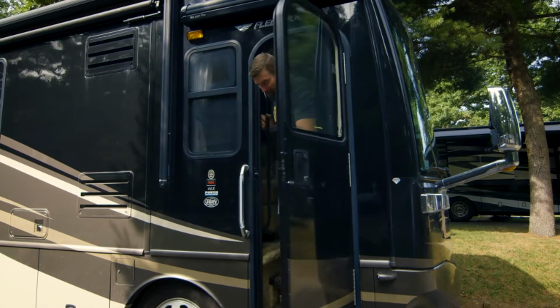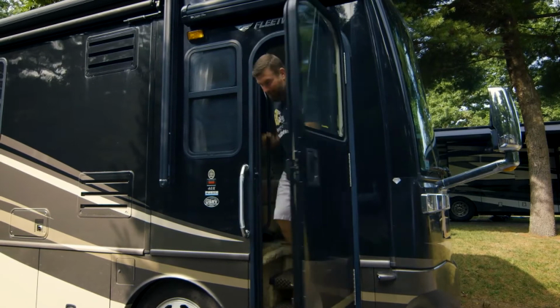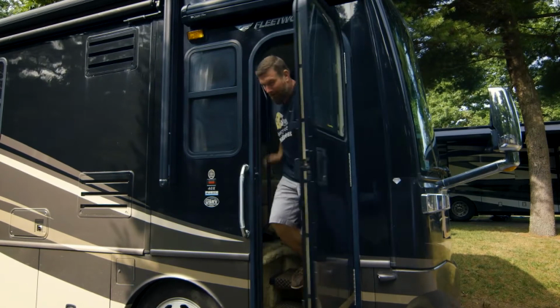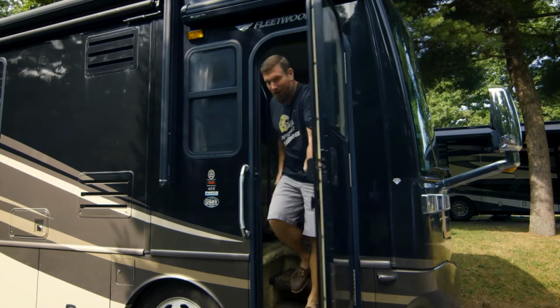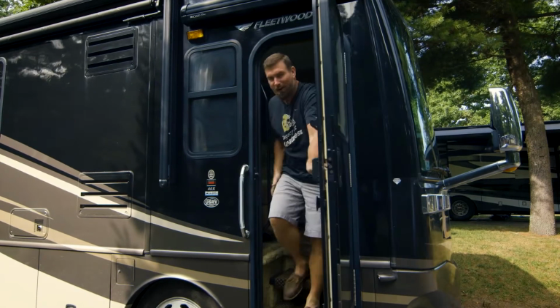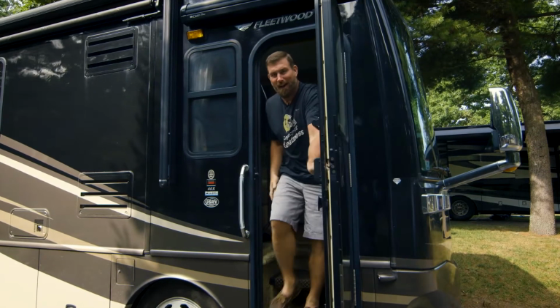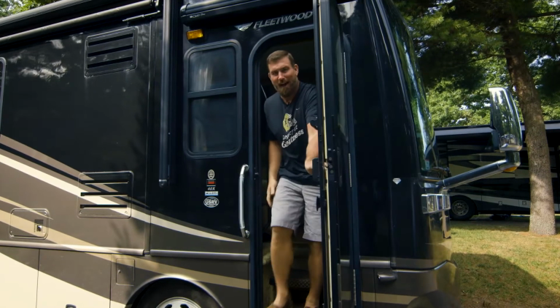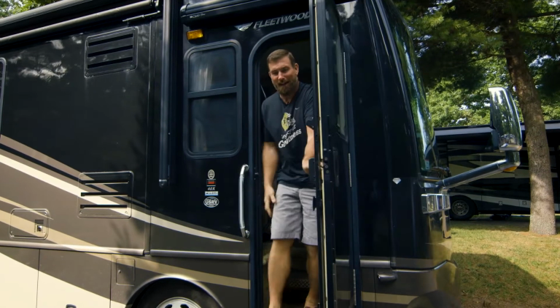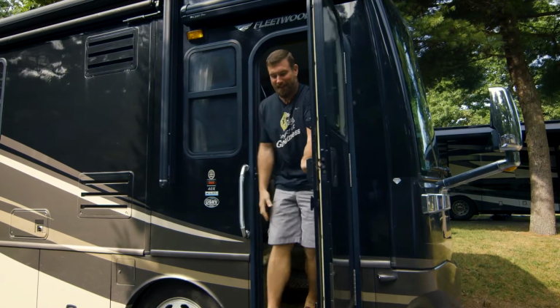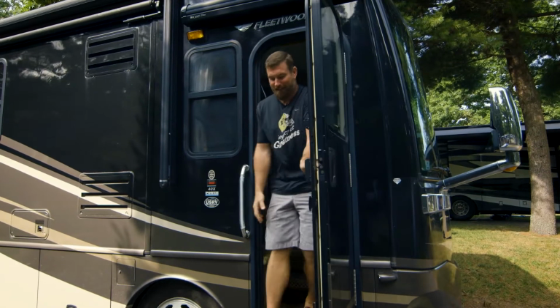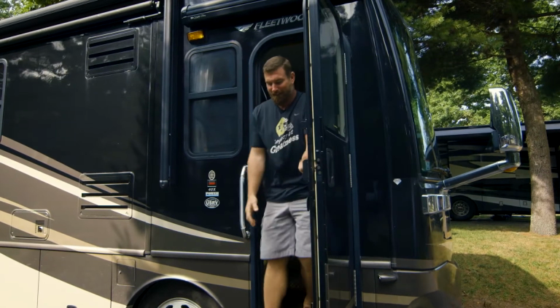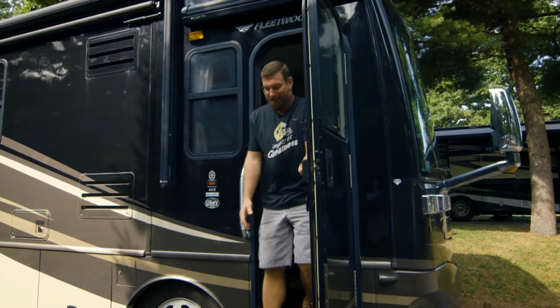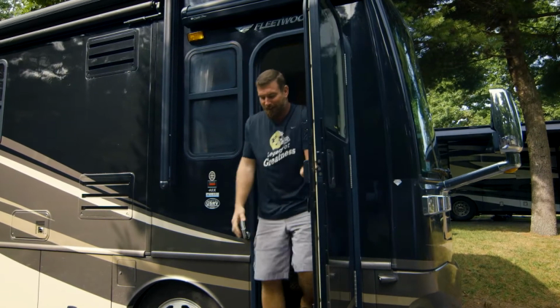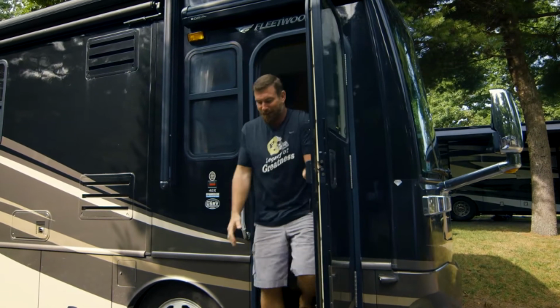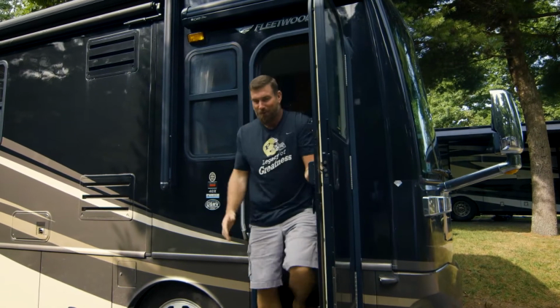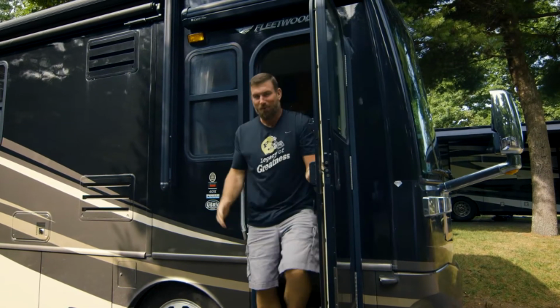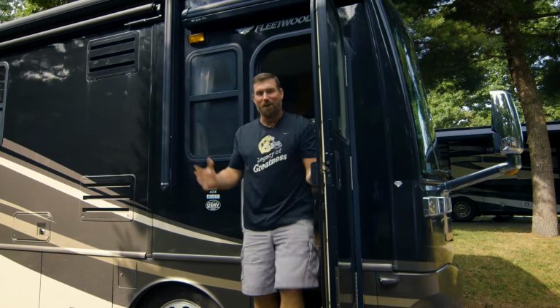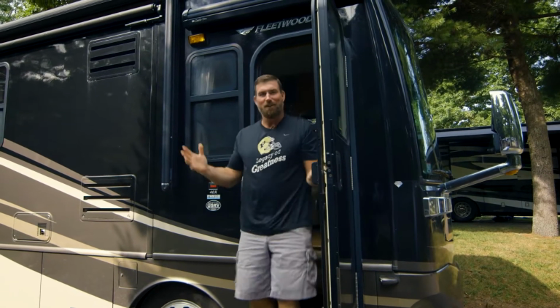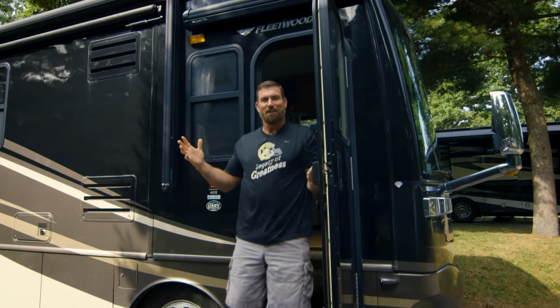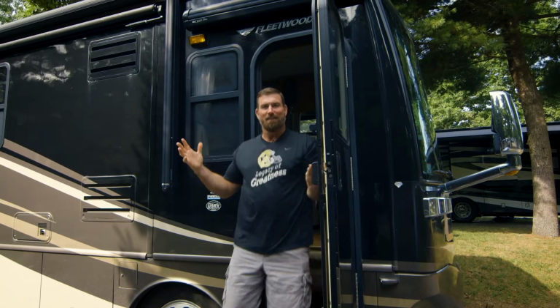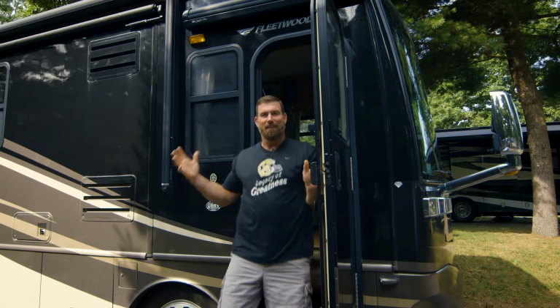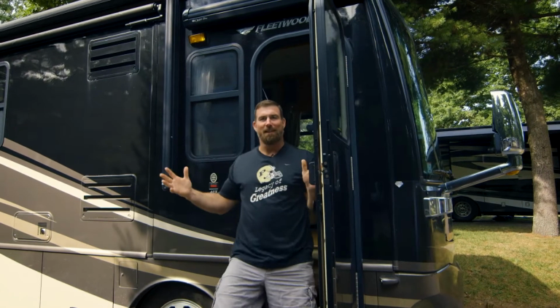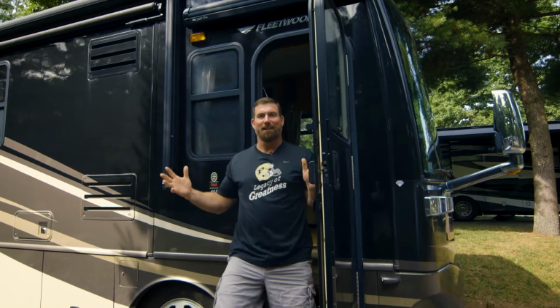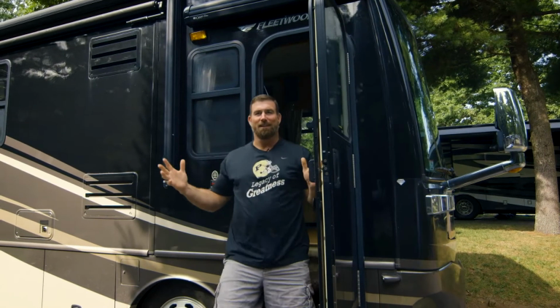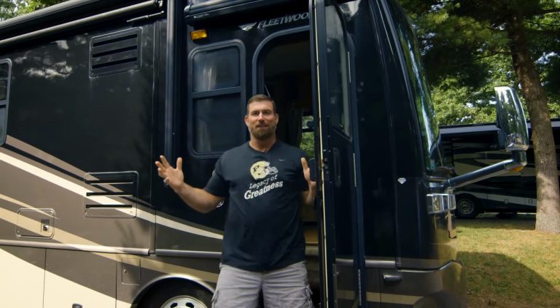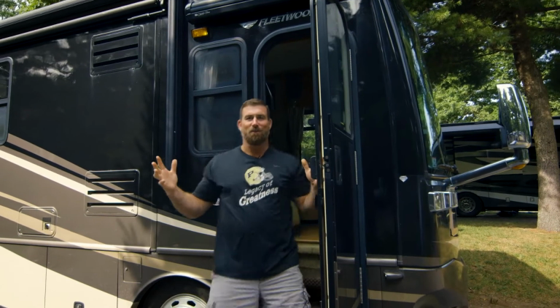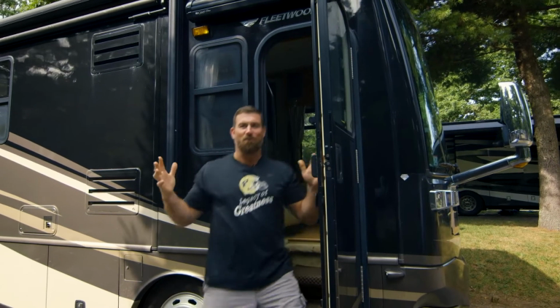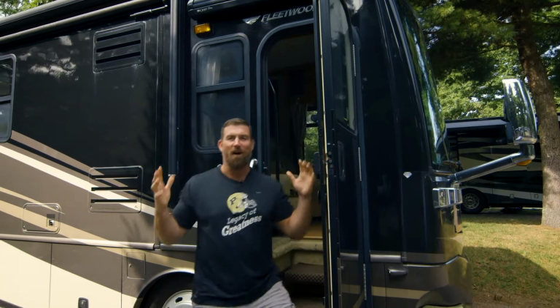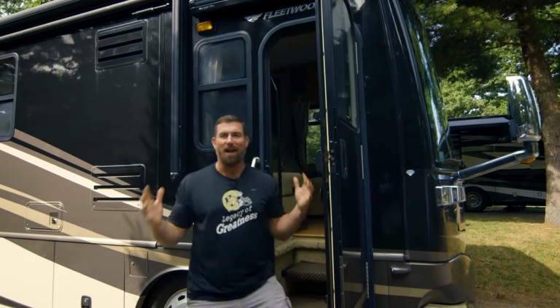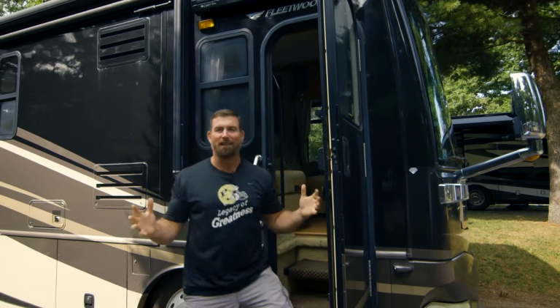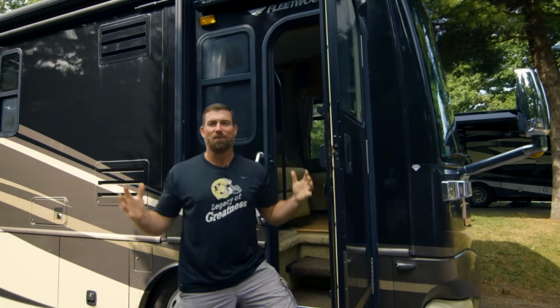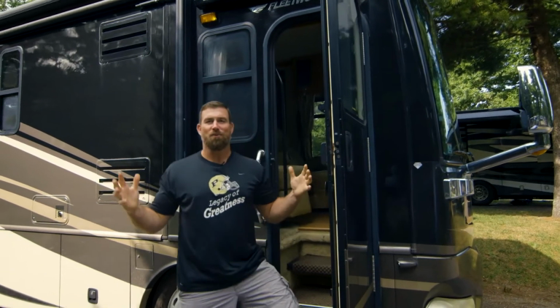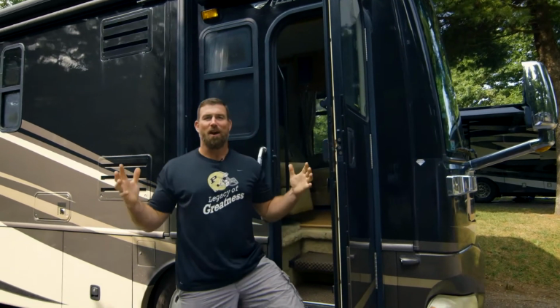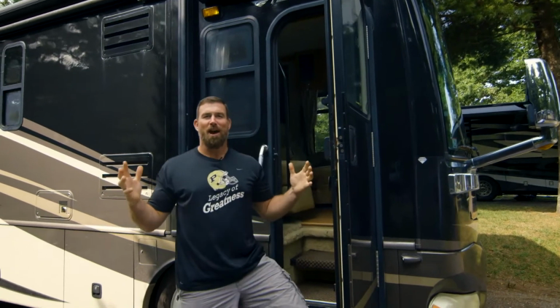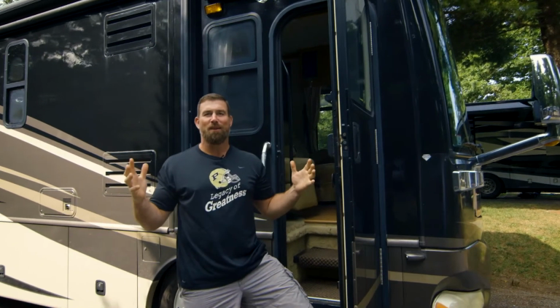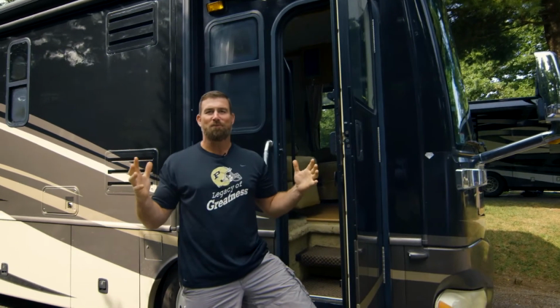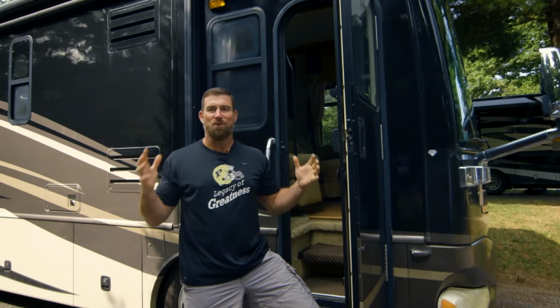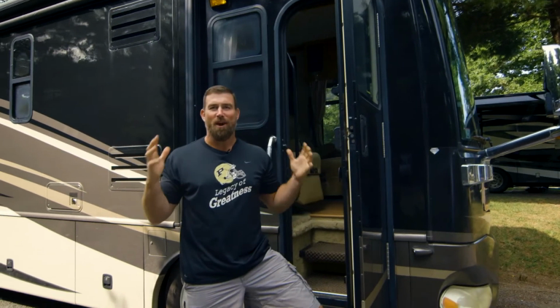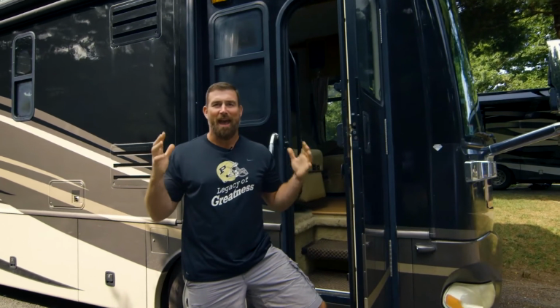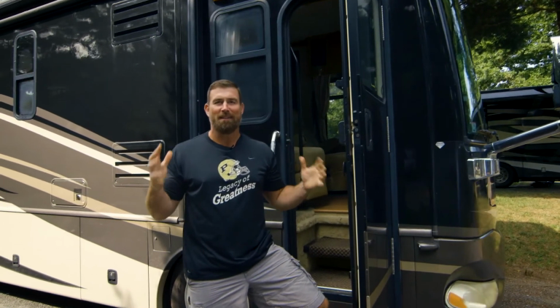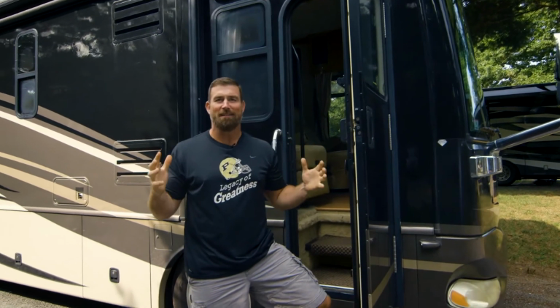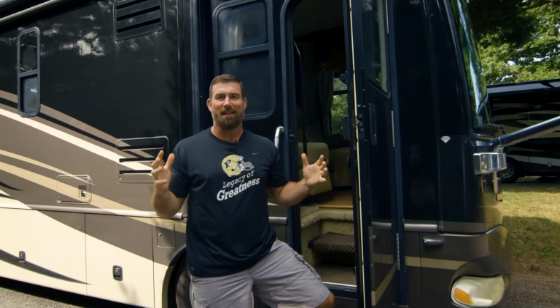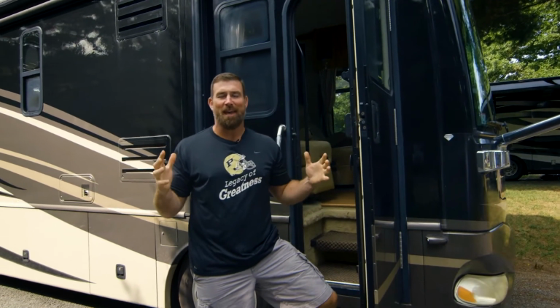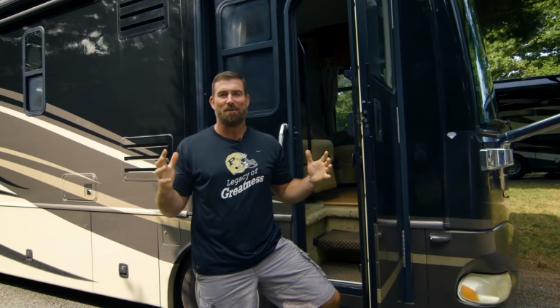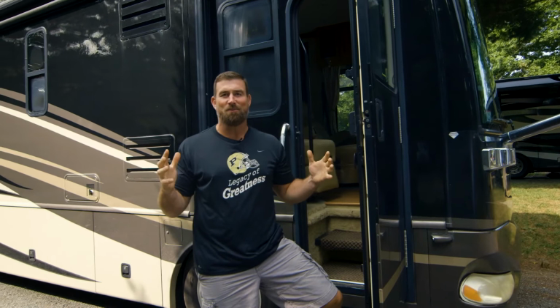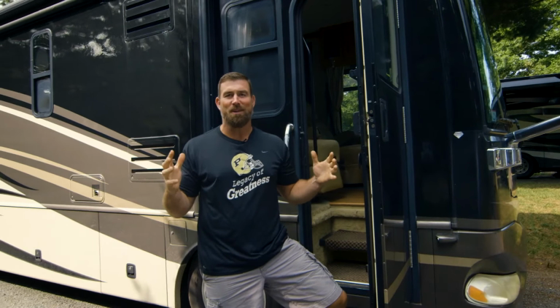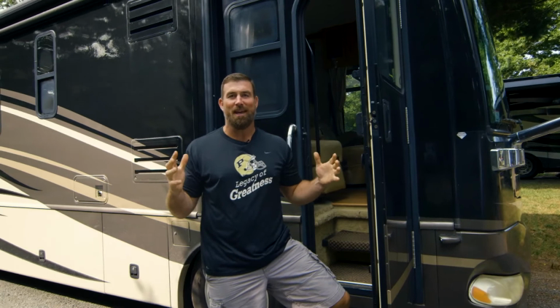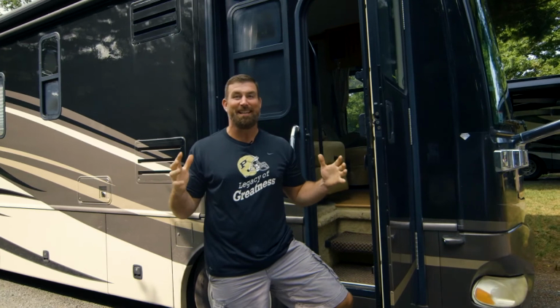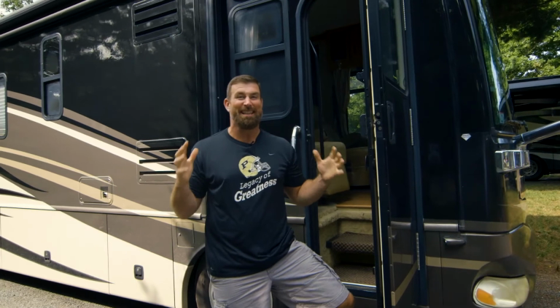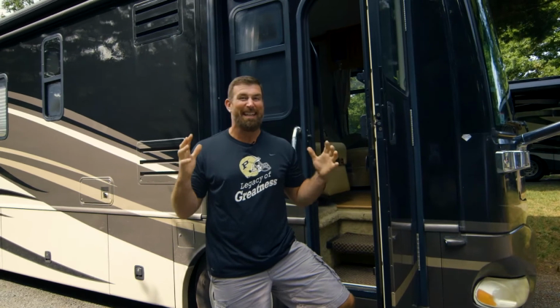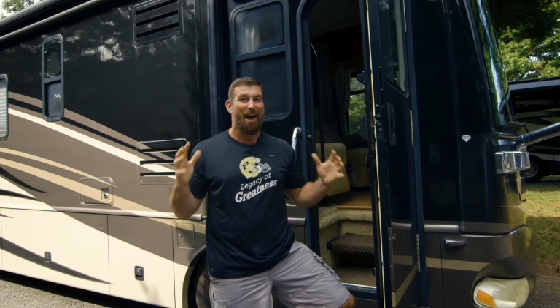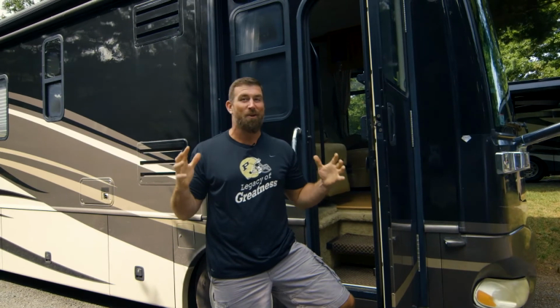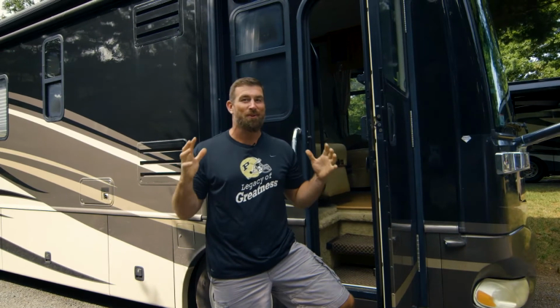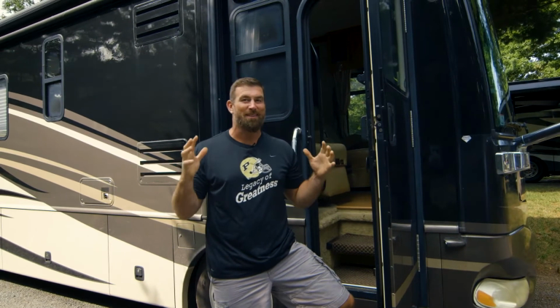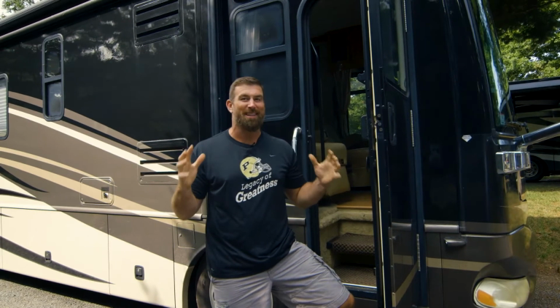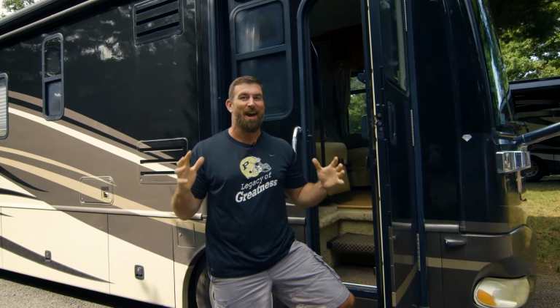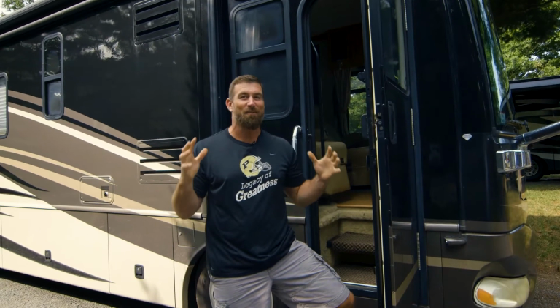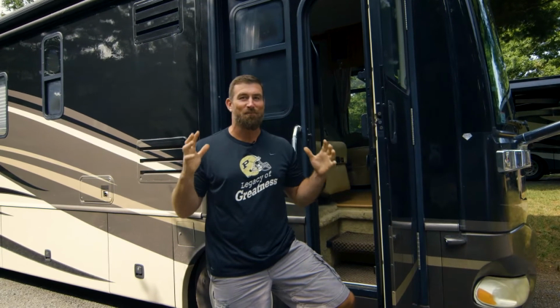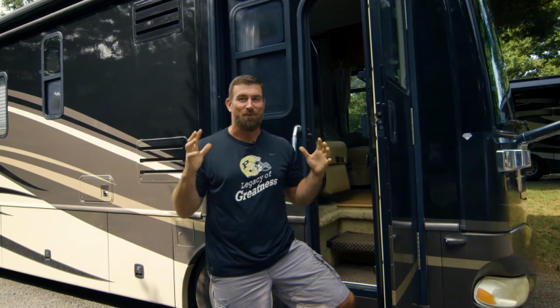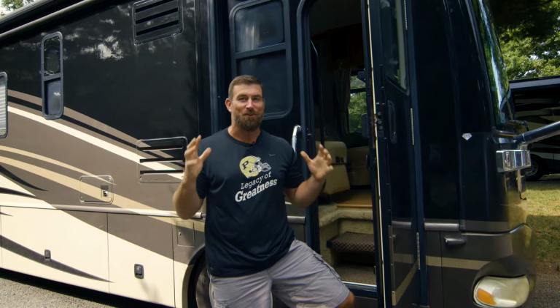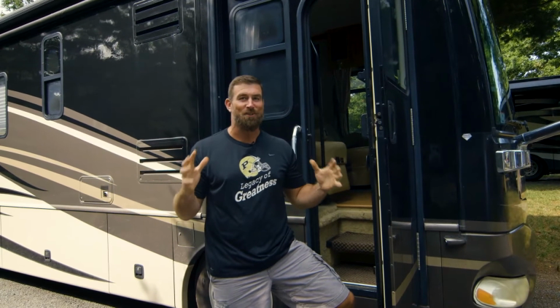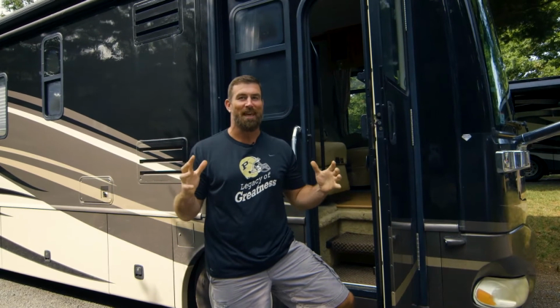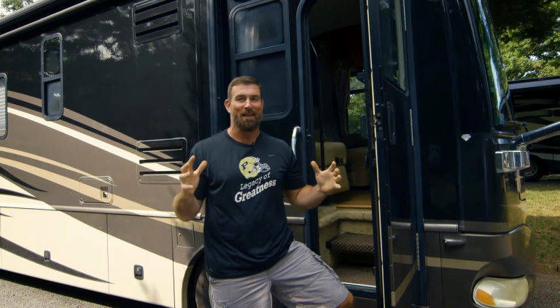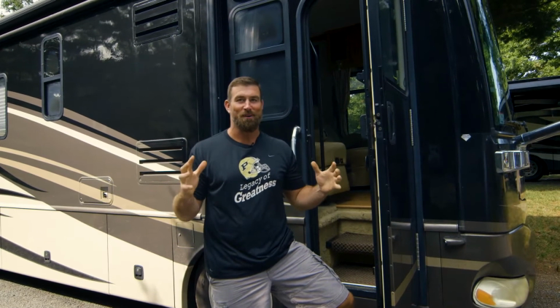All right, well you did it — you finally arrived, you're at the campsite. Now it's time for setup.